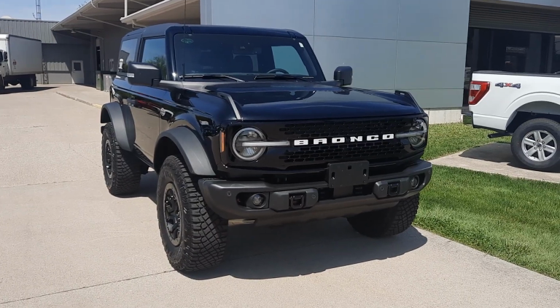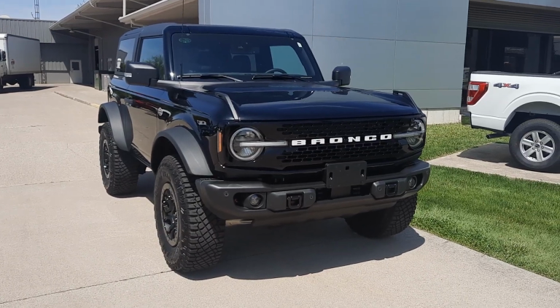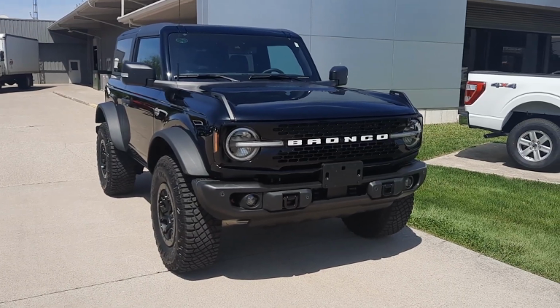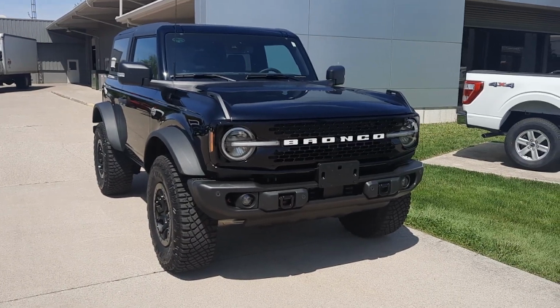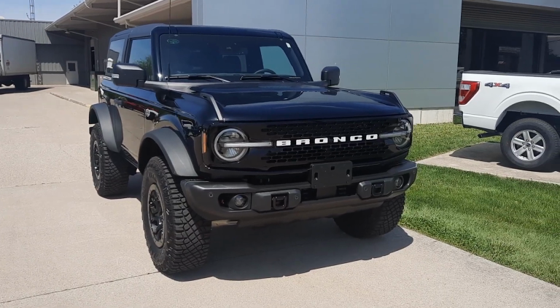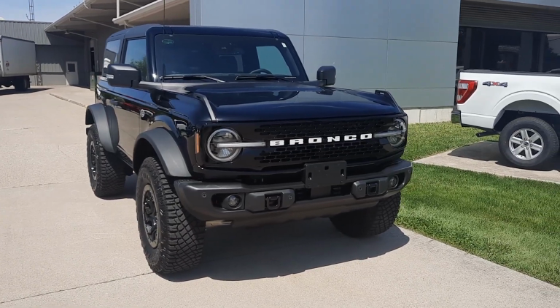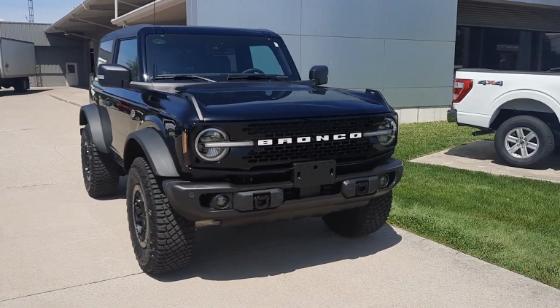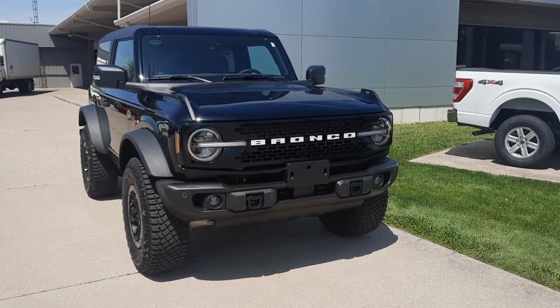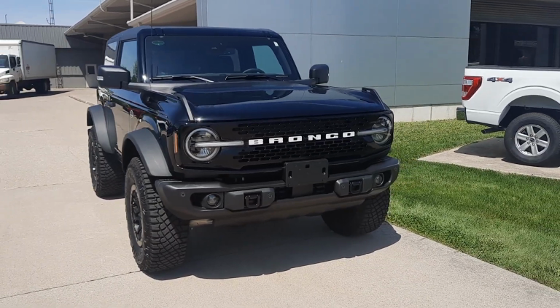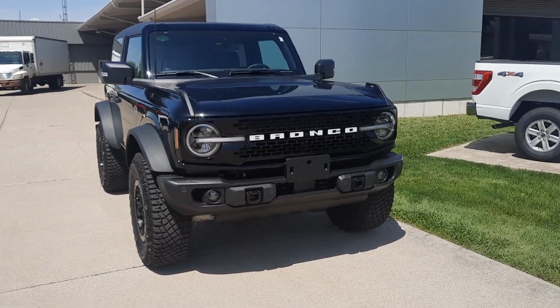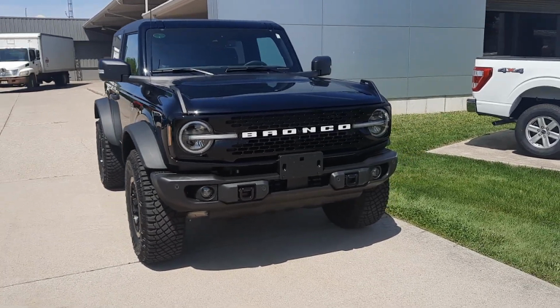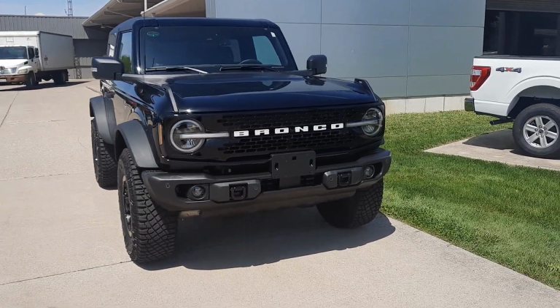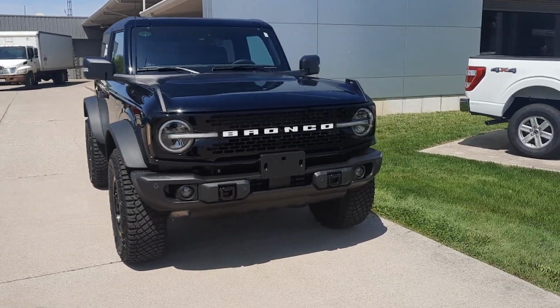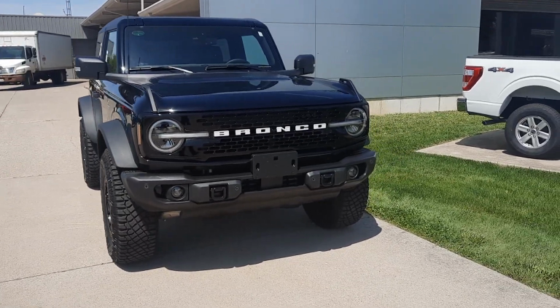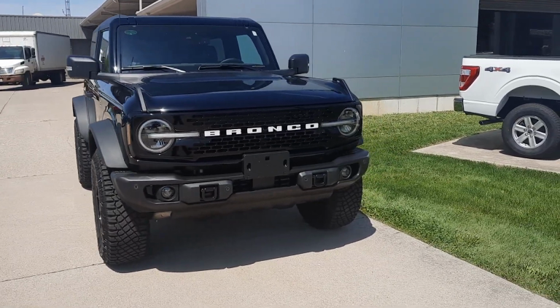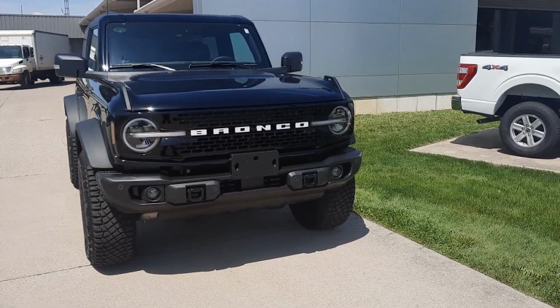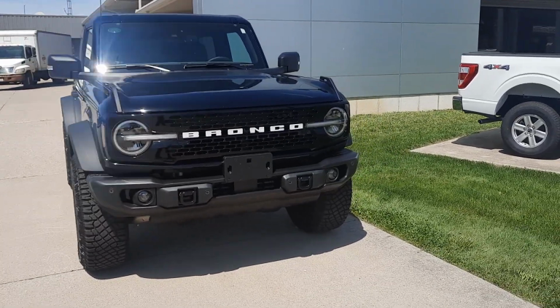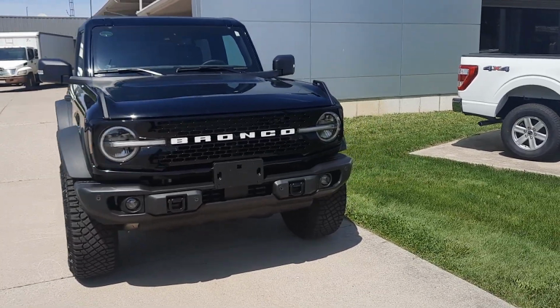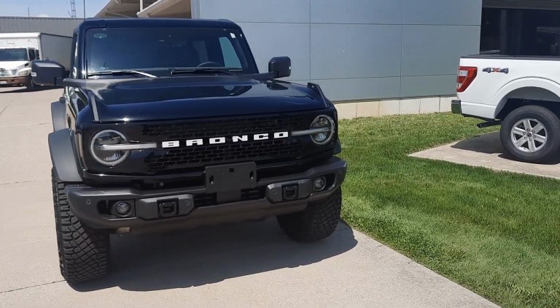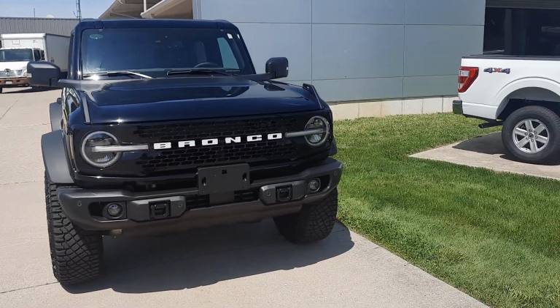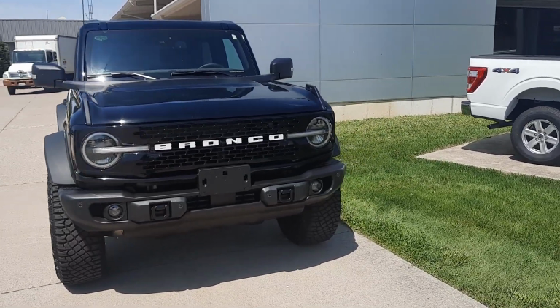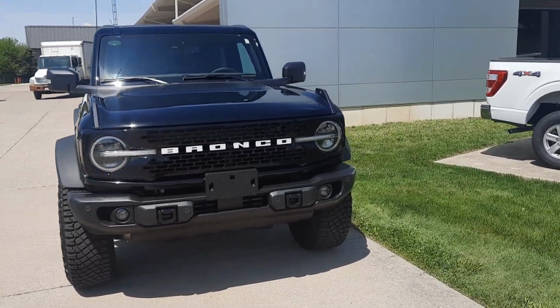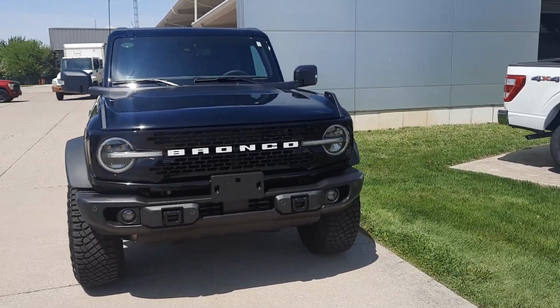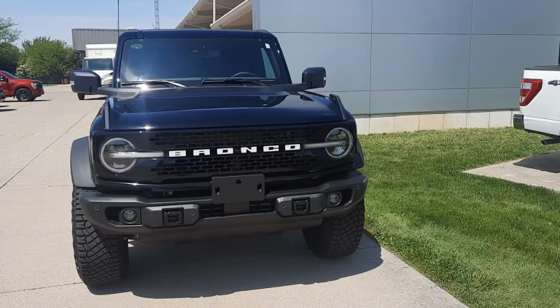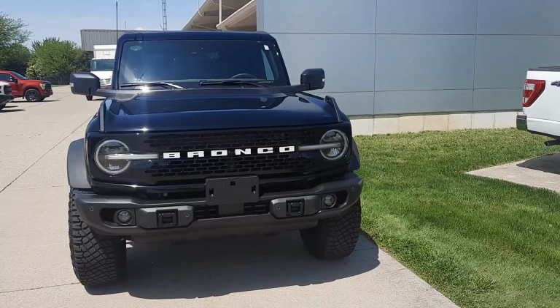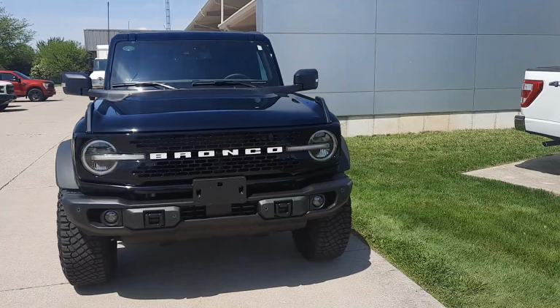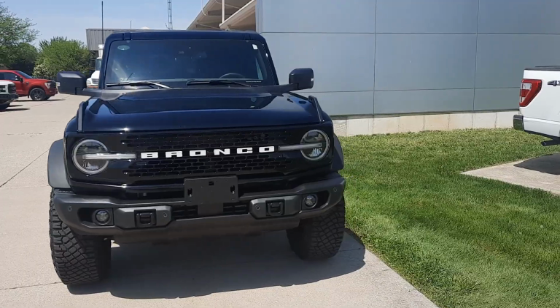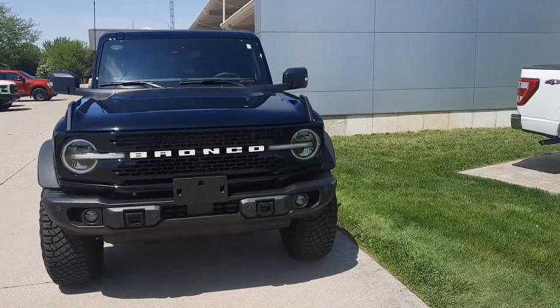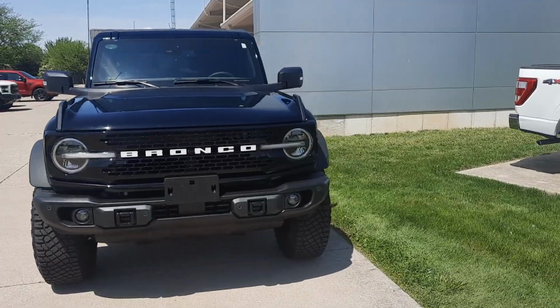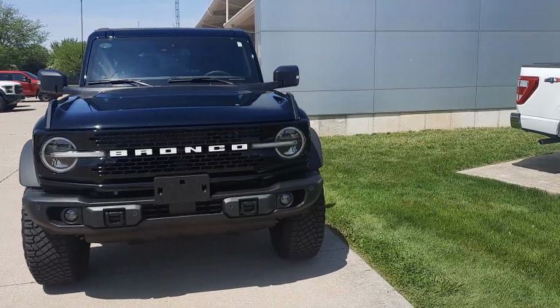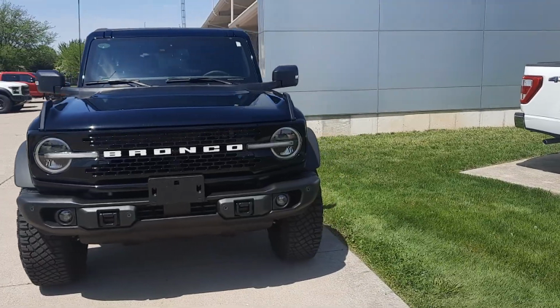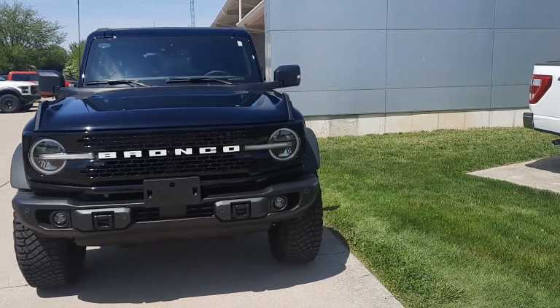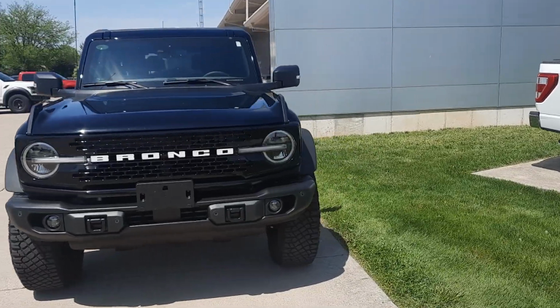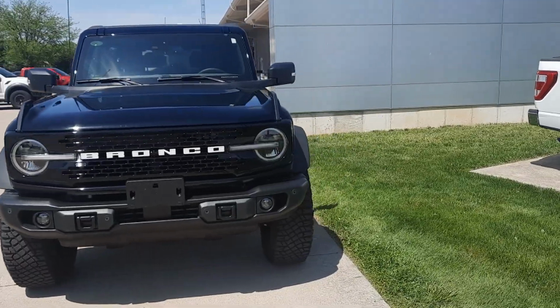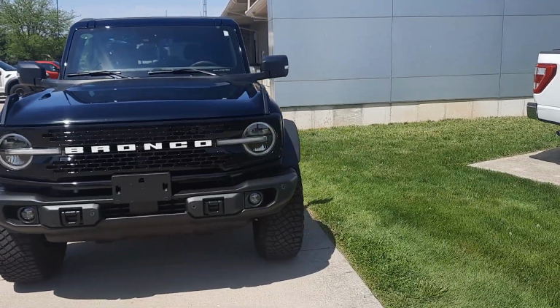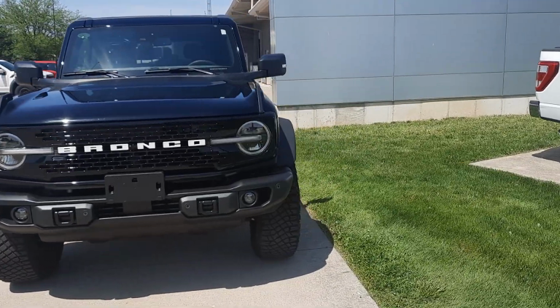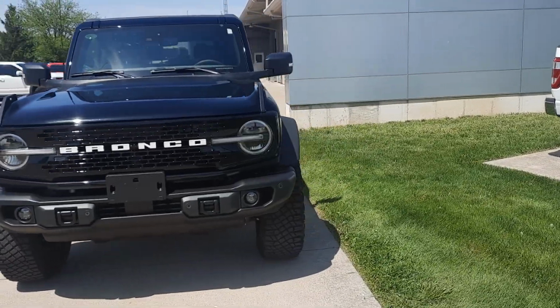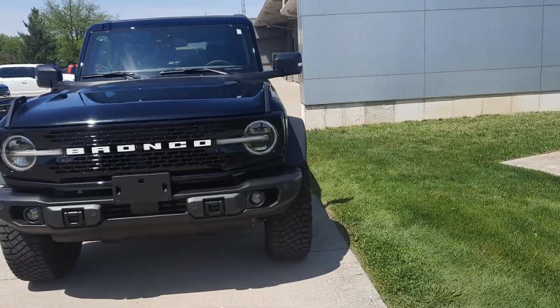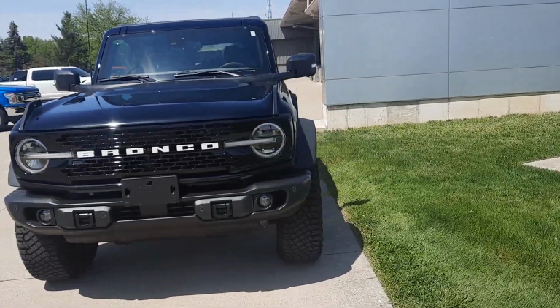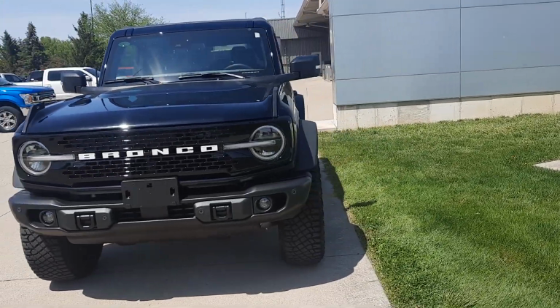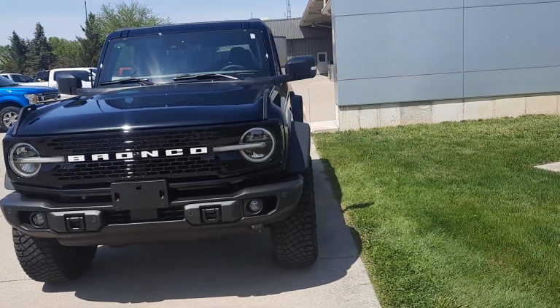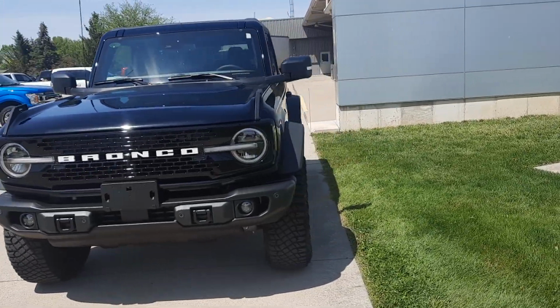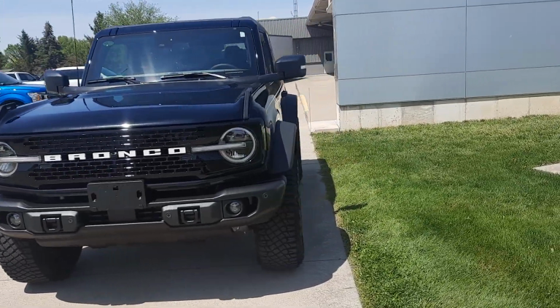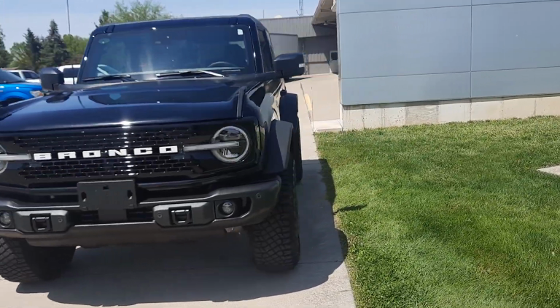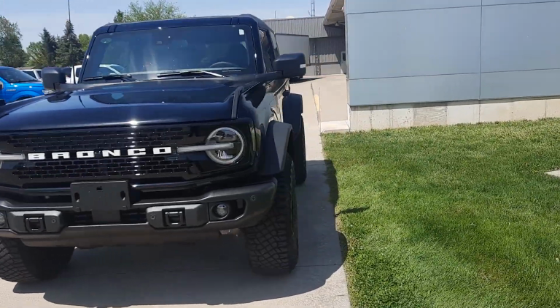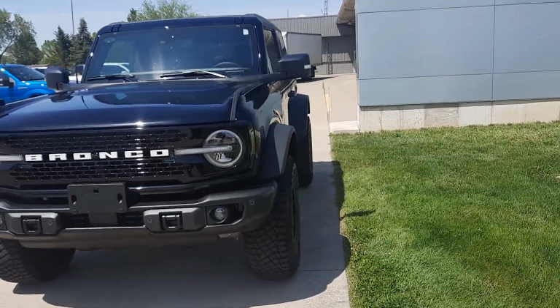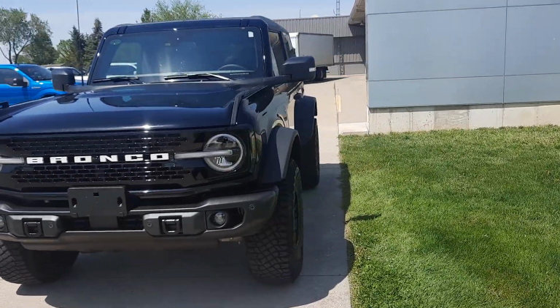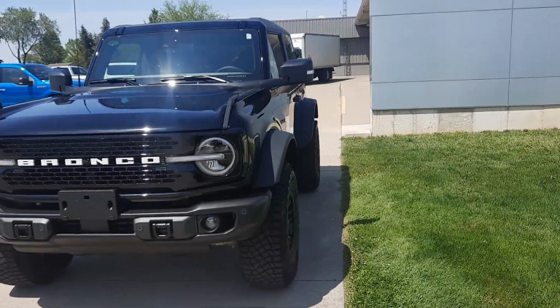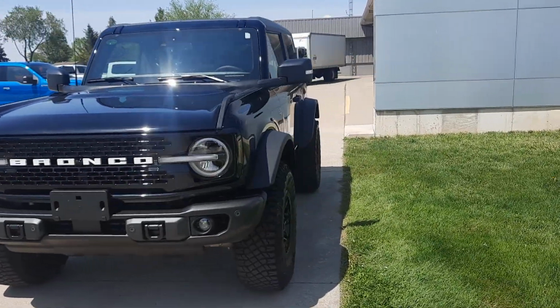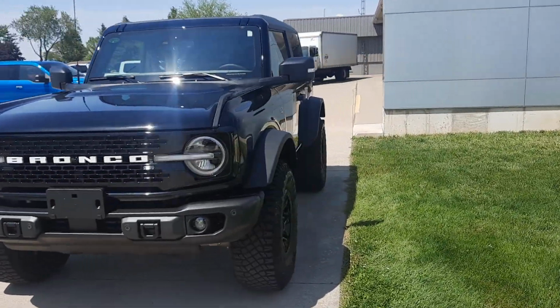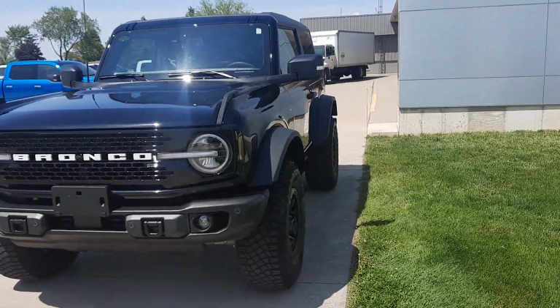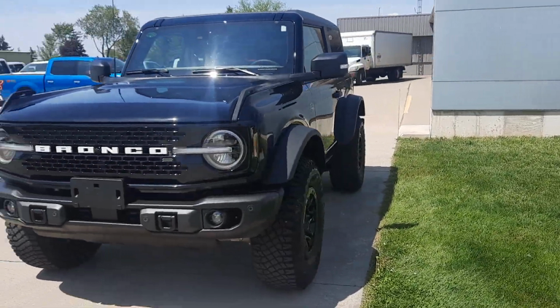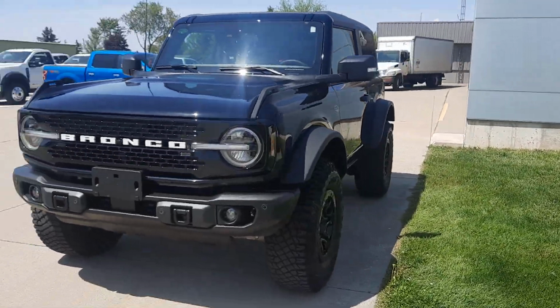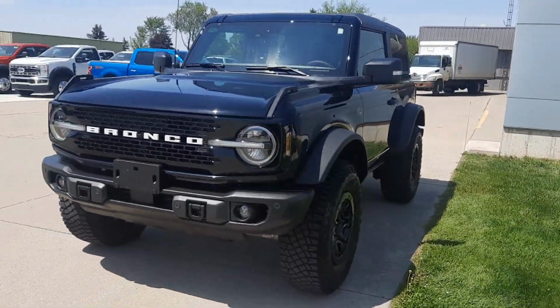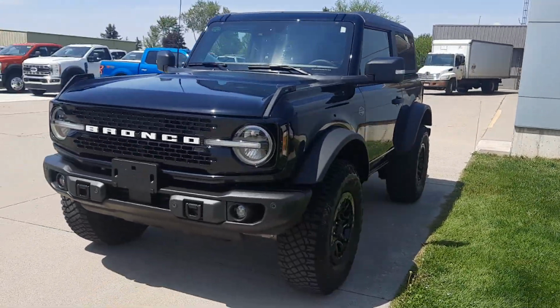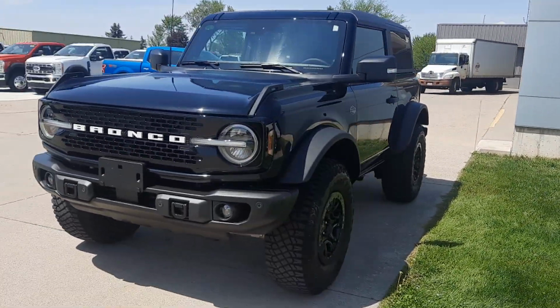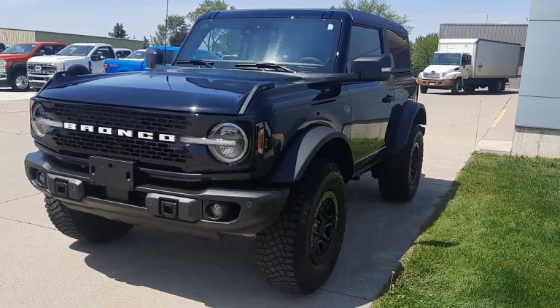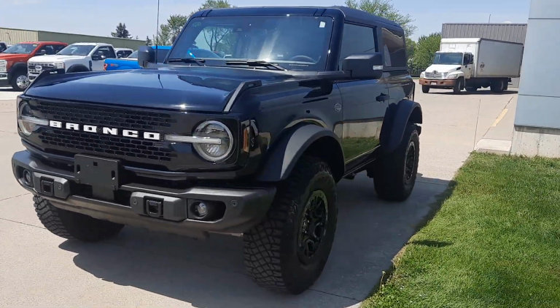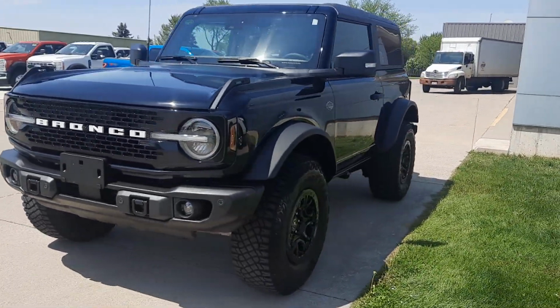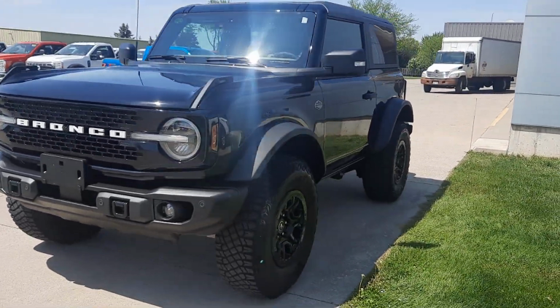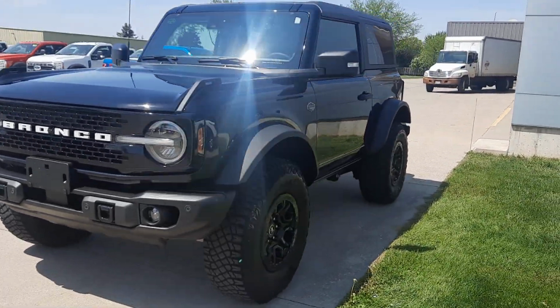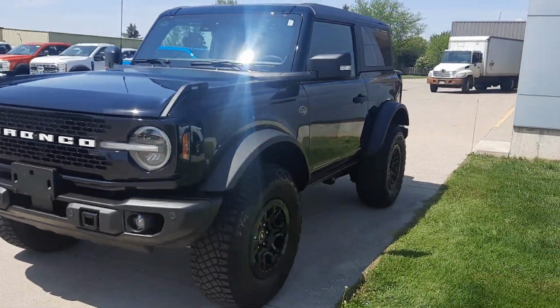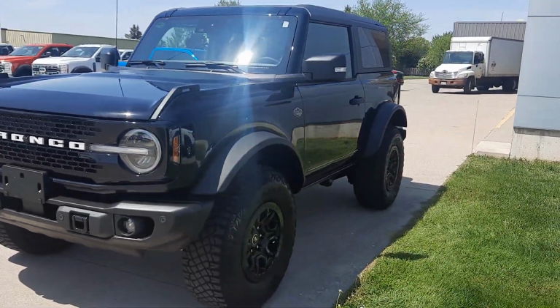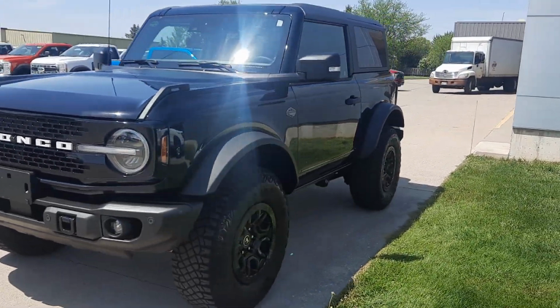Angel here at Terry Hendricks Ford, going to take you on a quick walk around of this 2023 Ford Bronco Wildtrak.